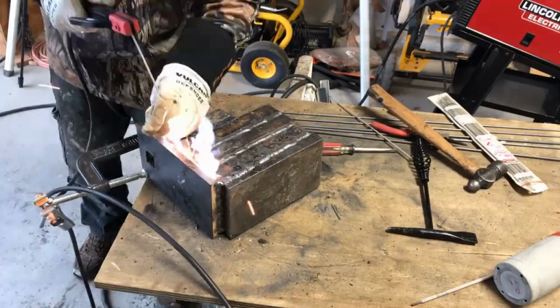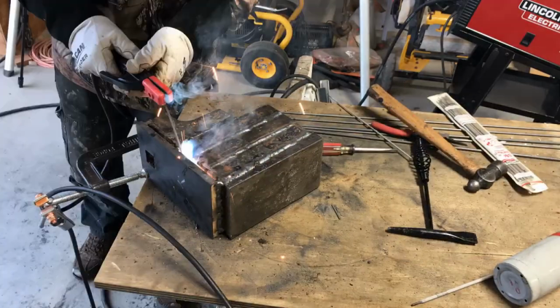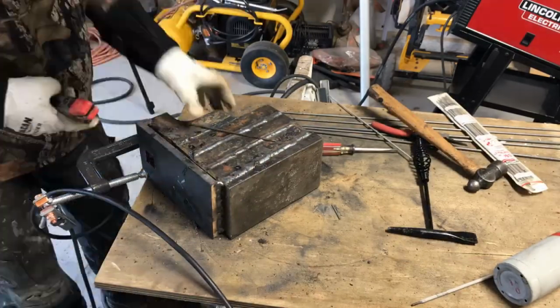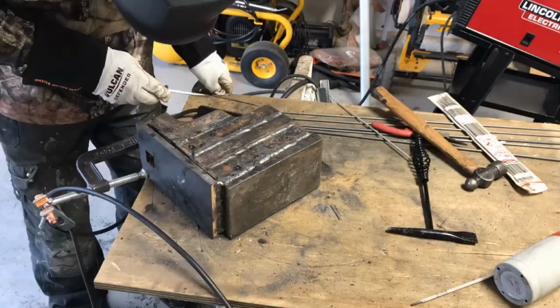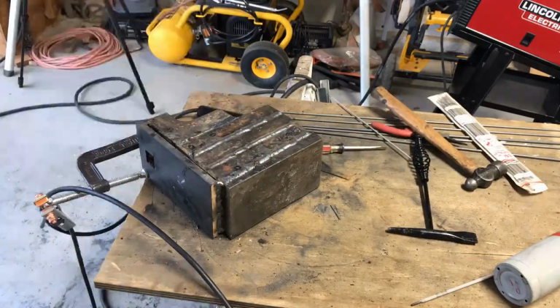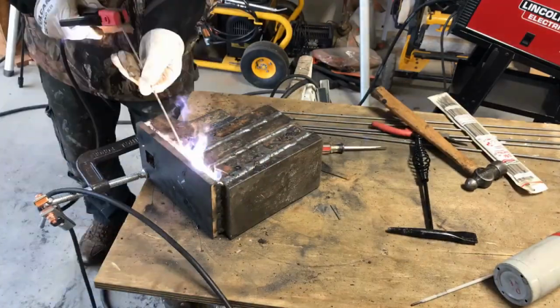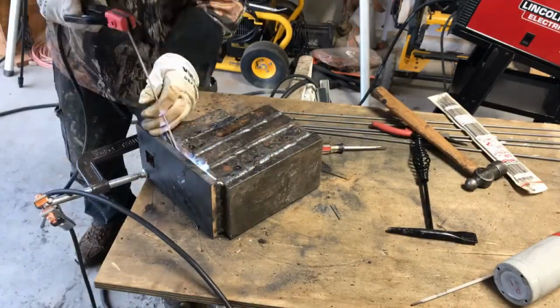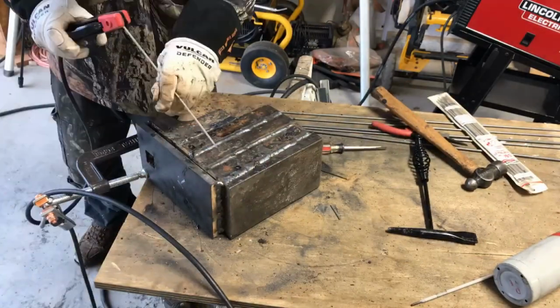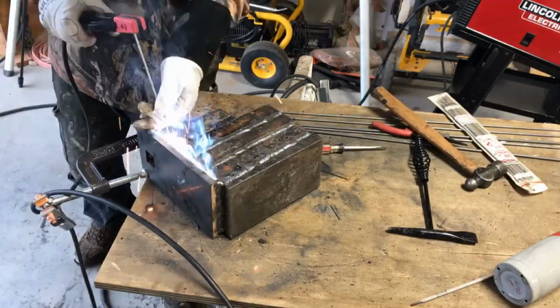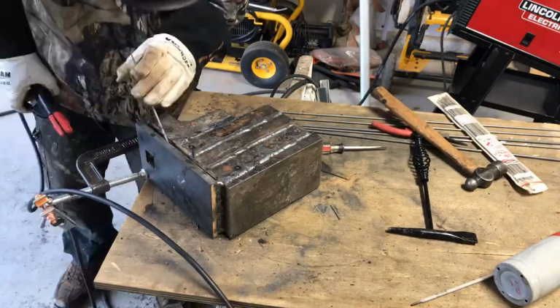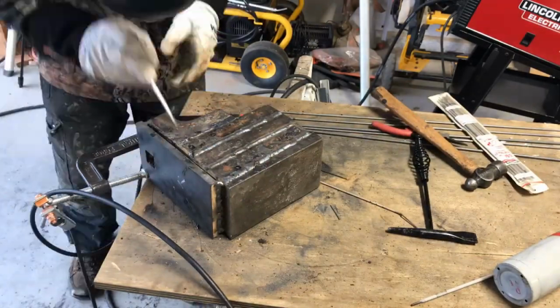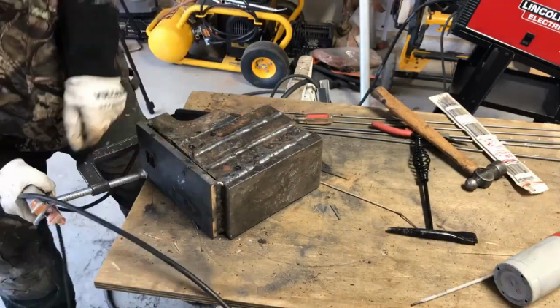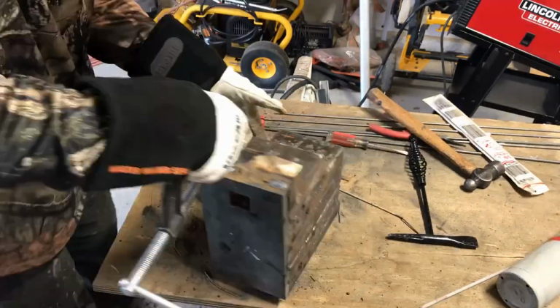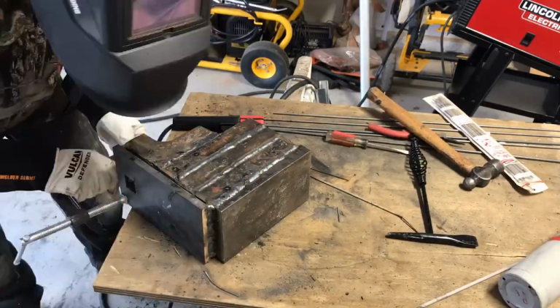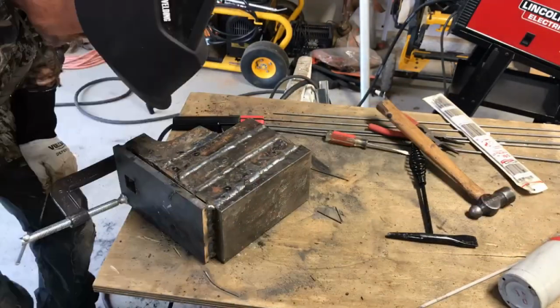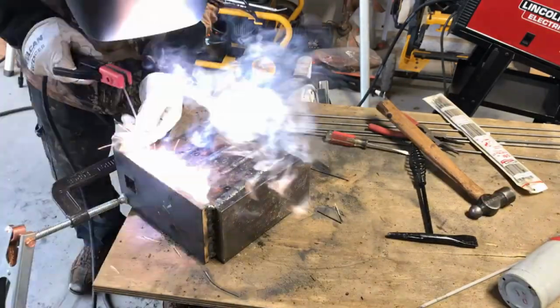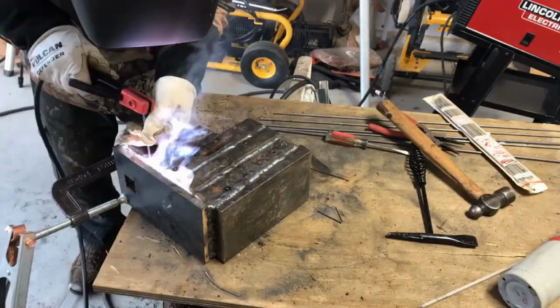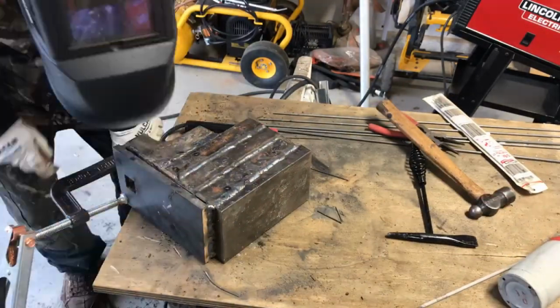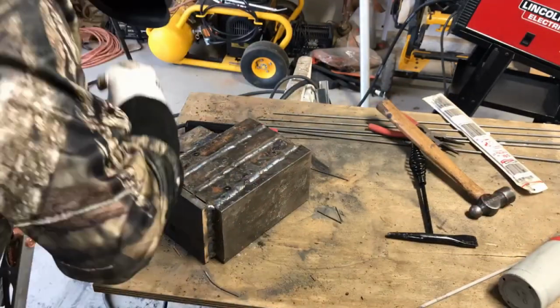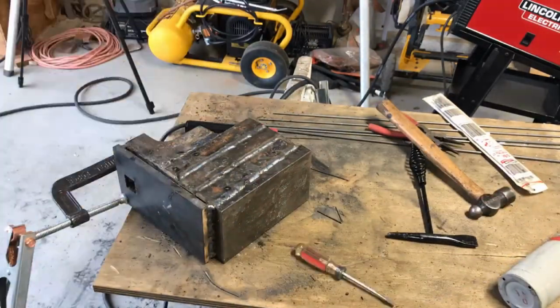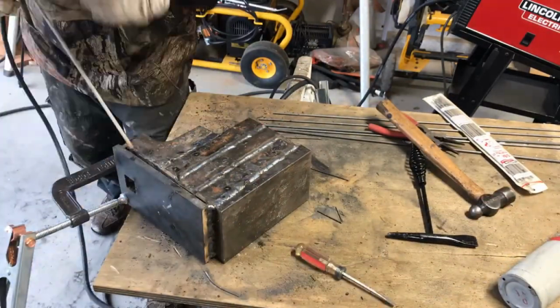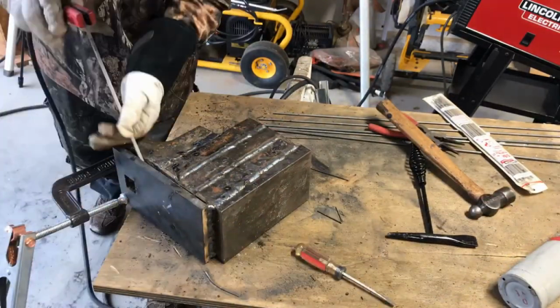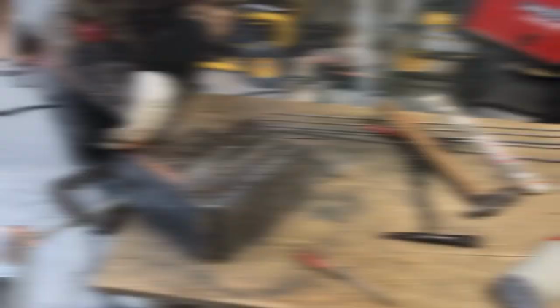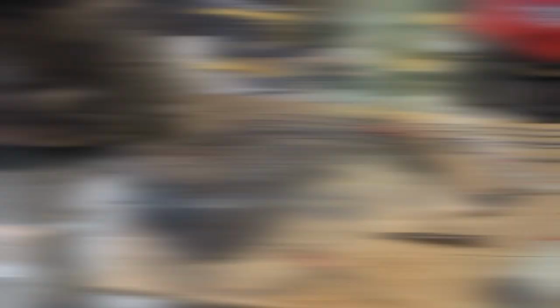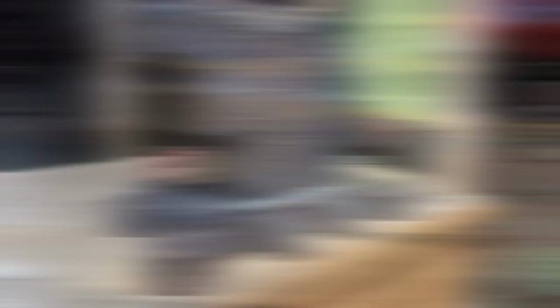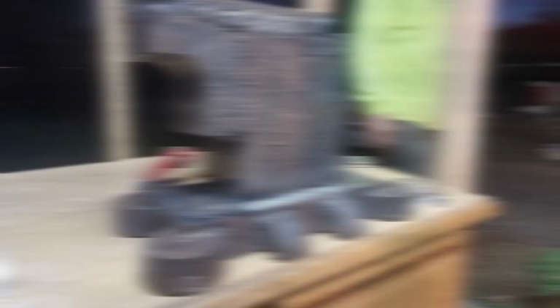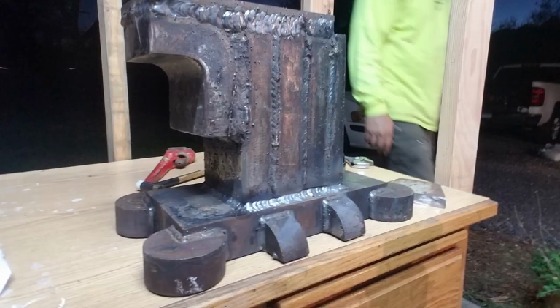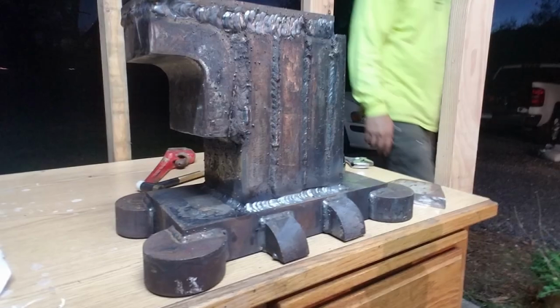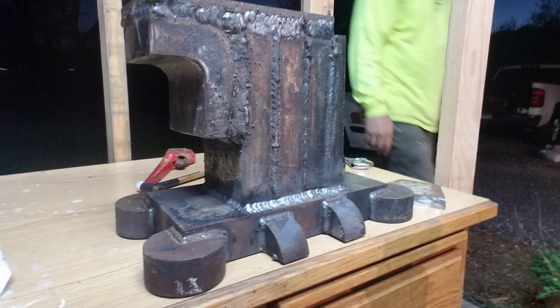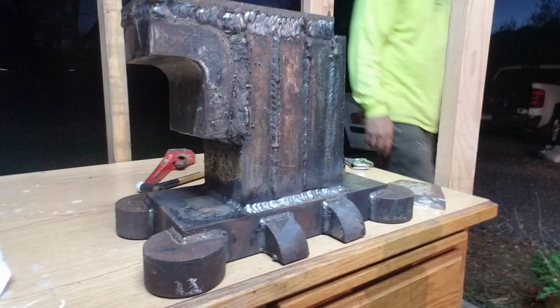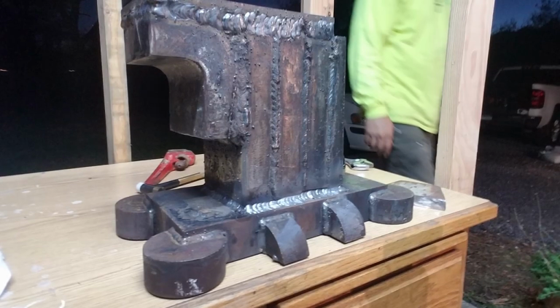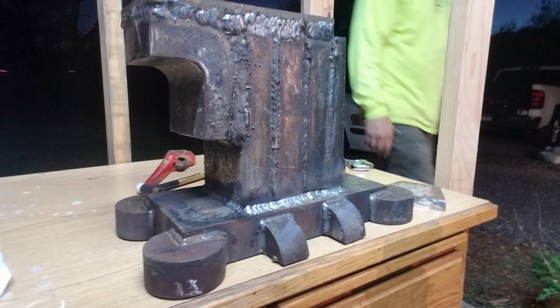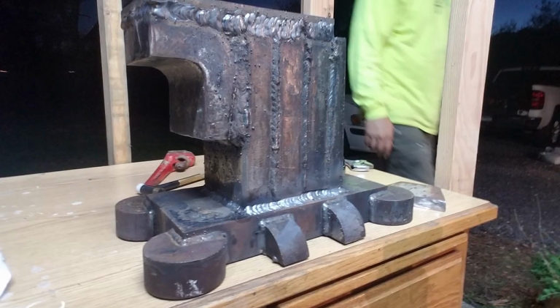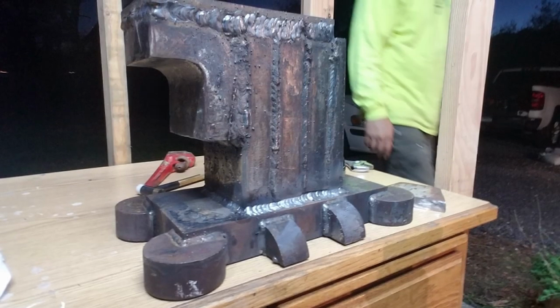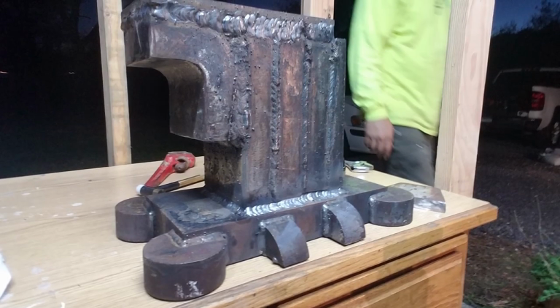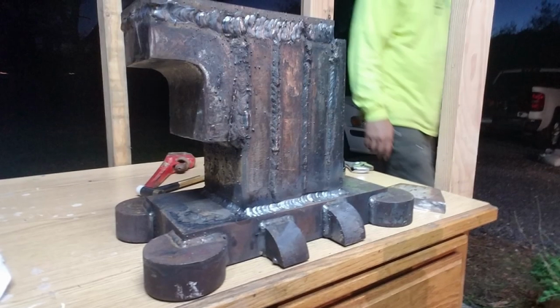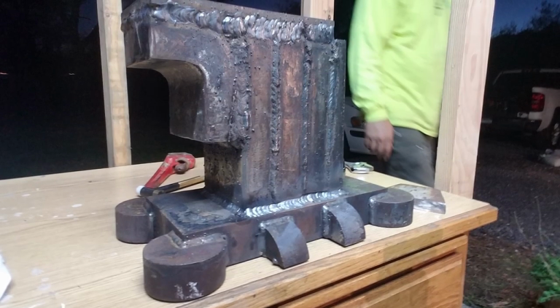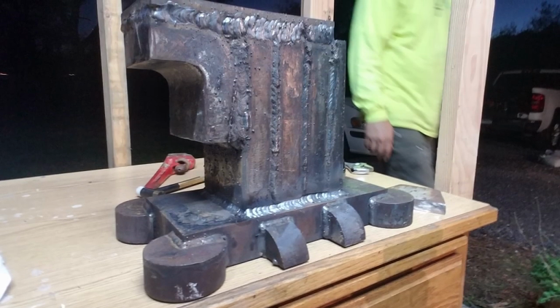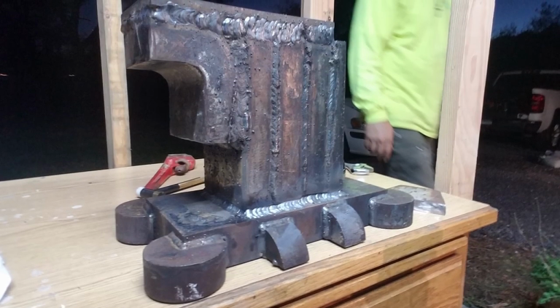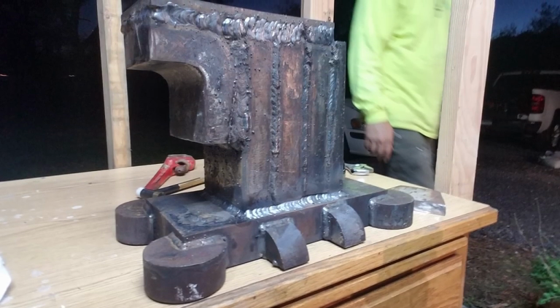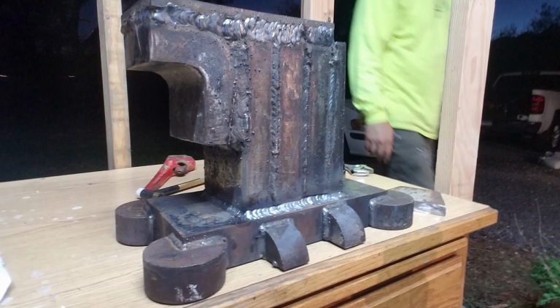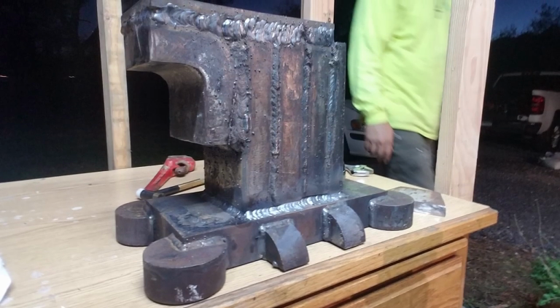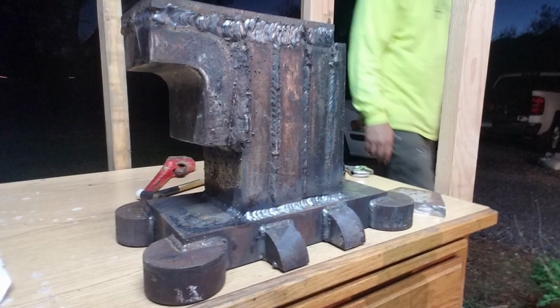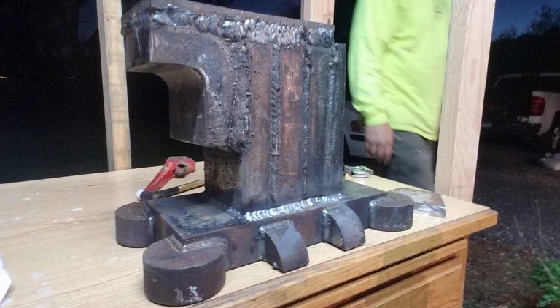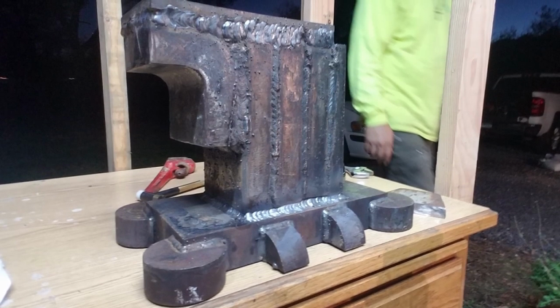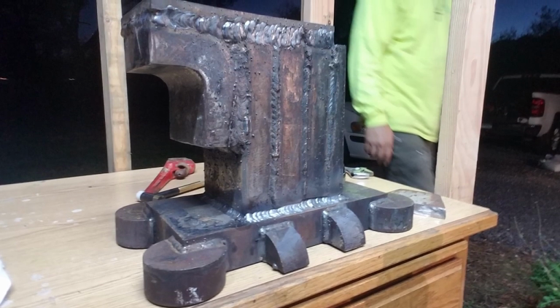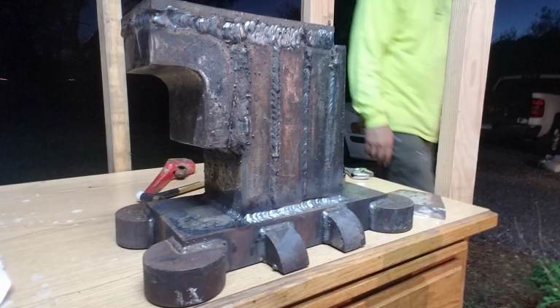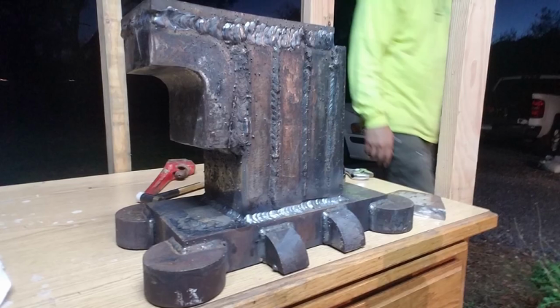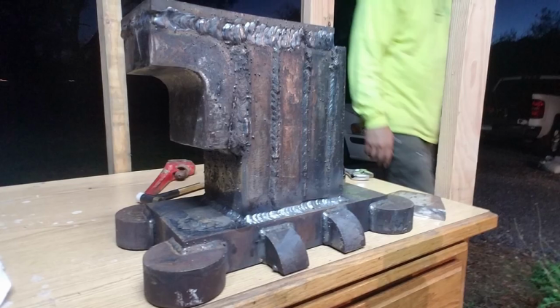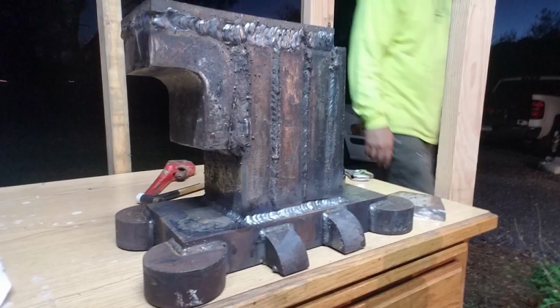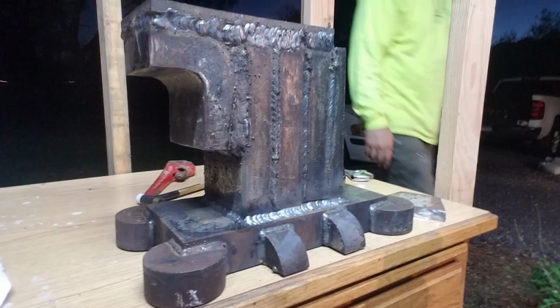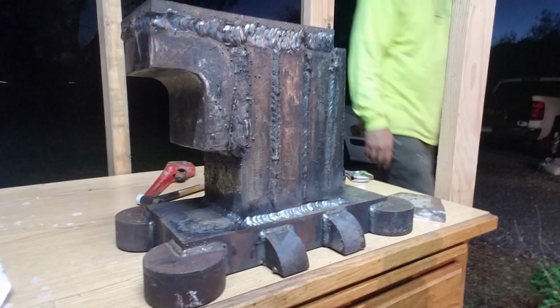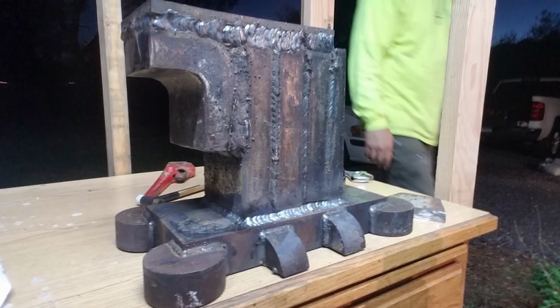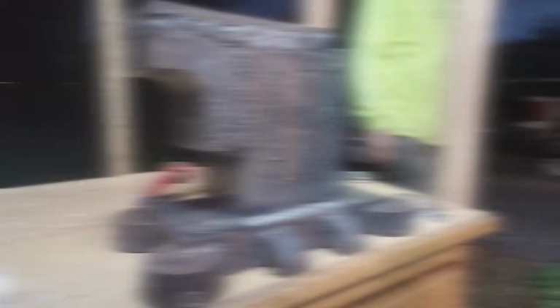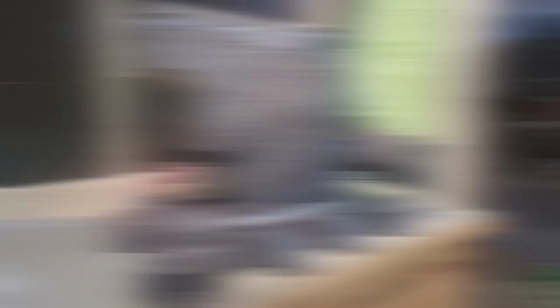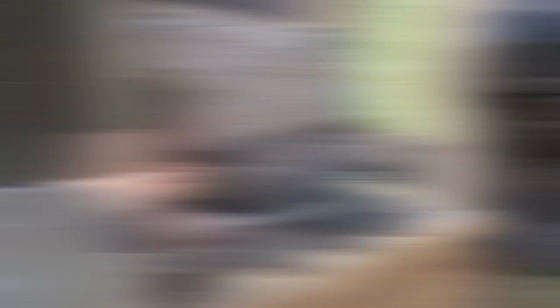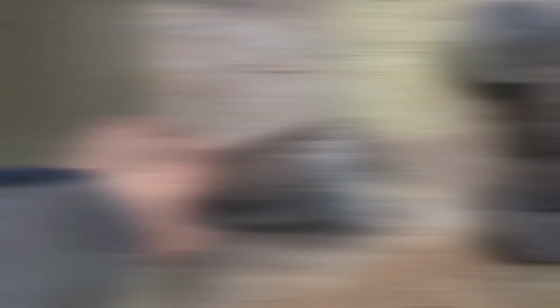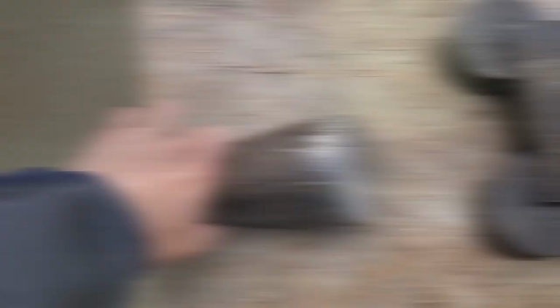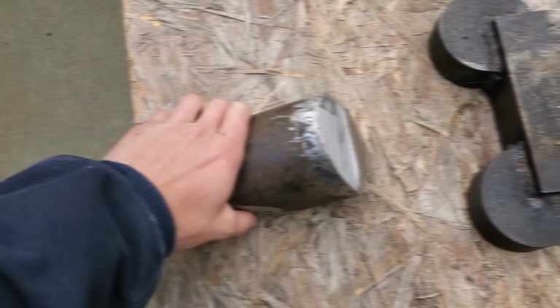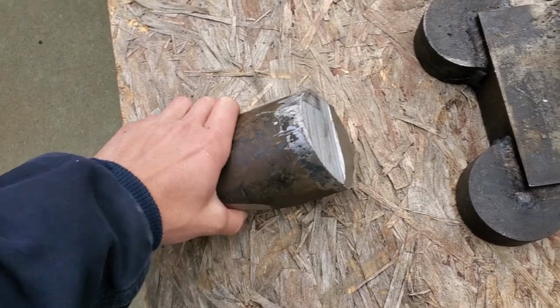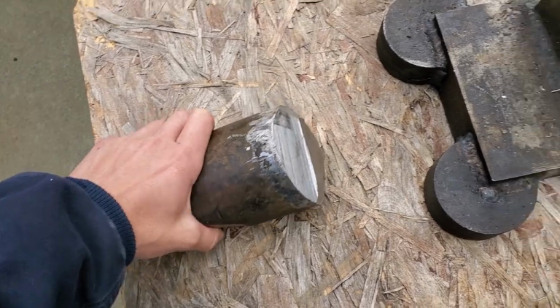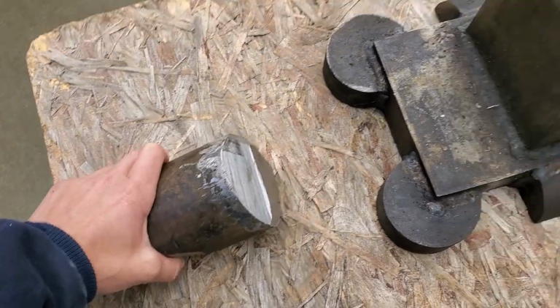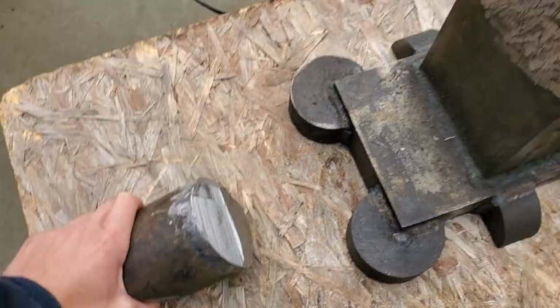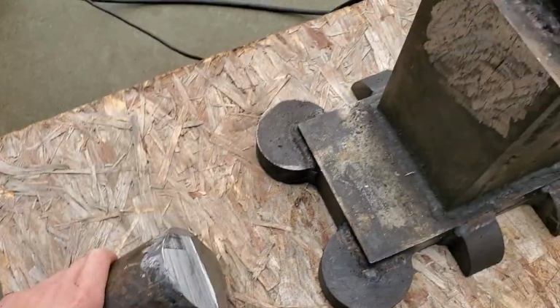After welding the entire body and face, here she is. Next up is adding the horn.